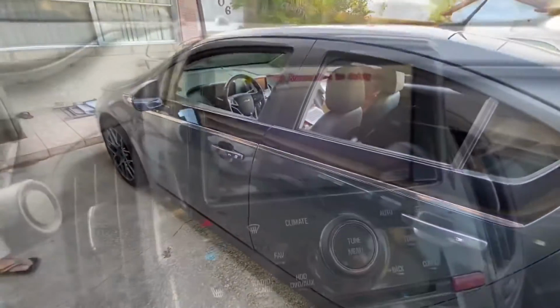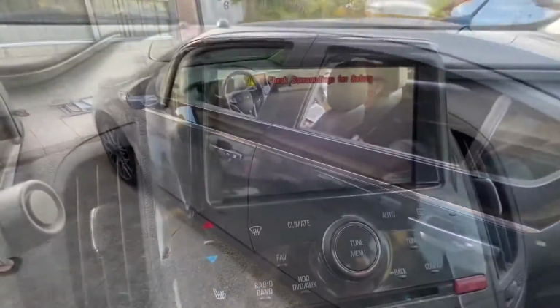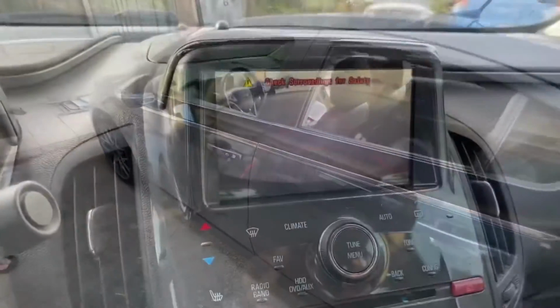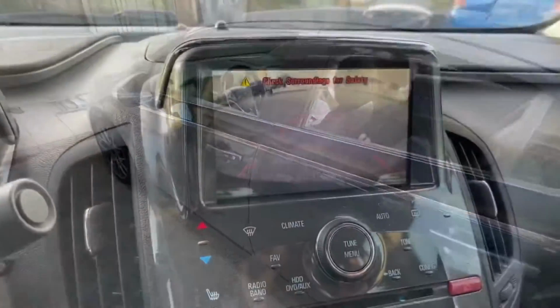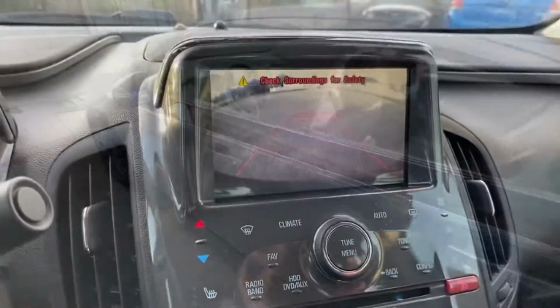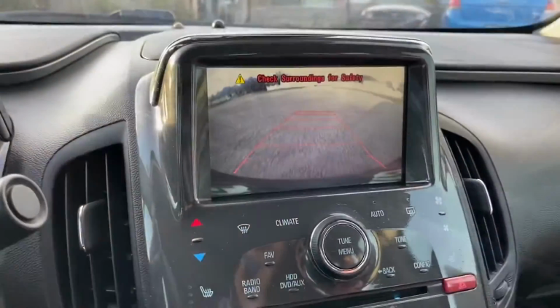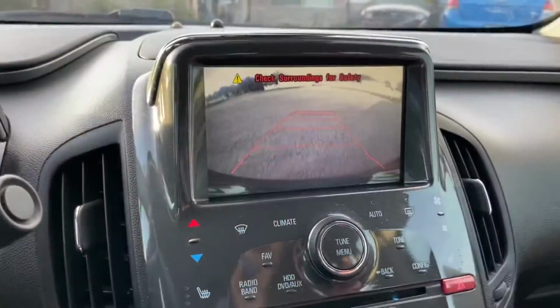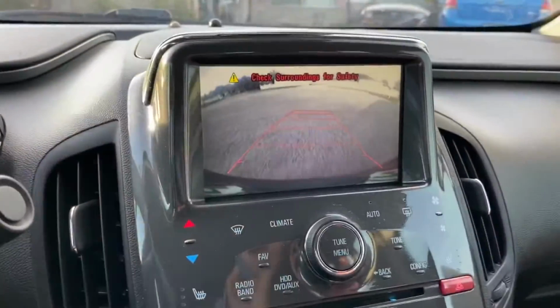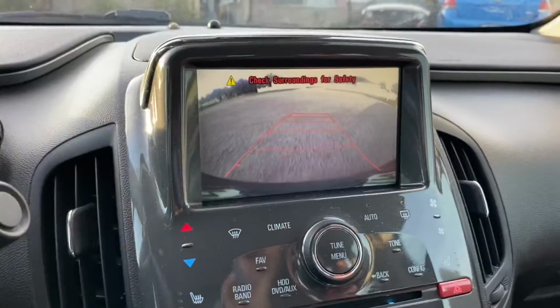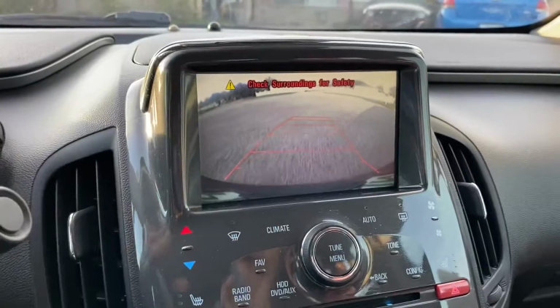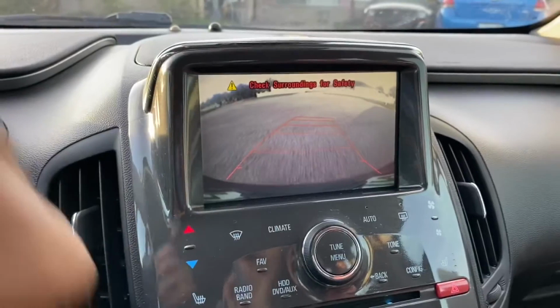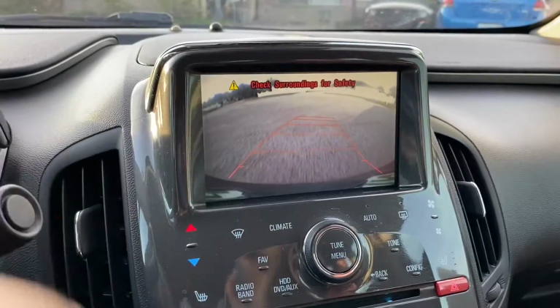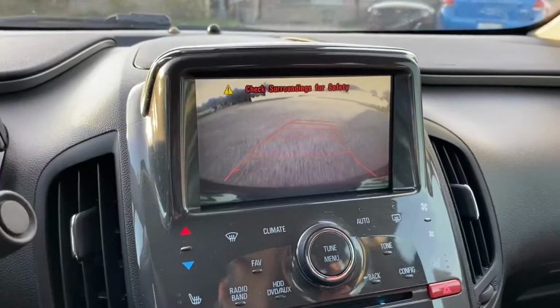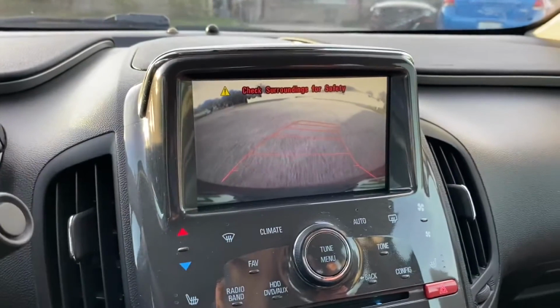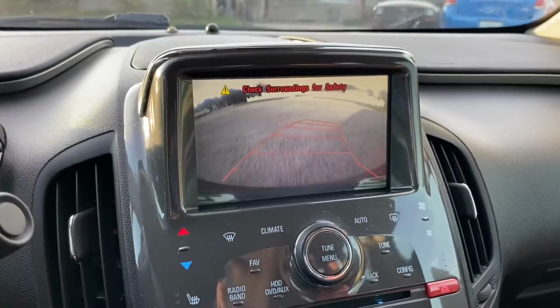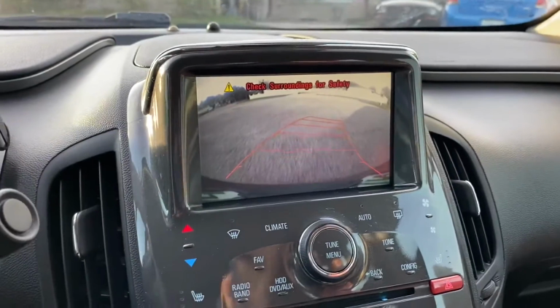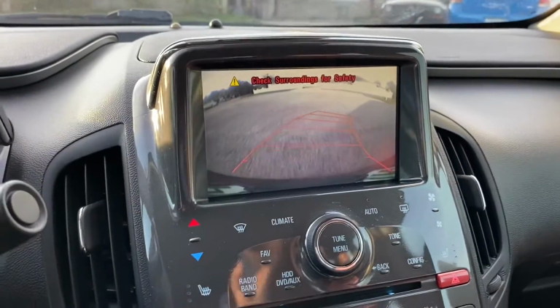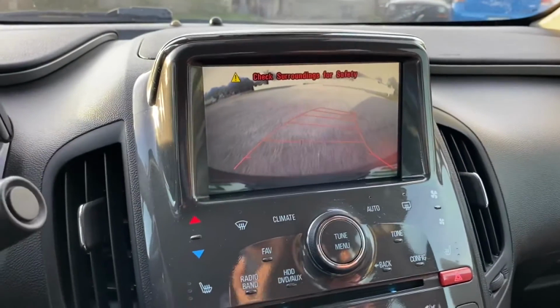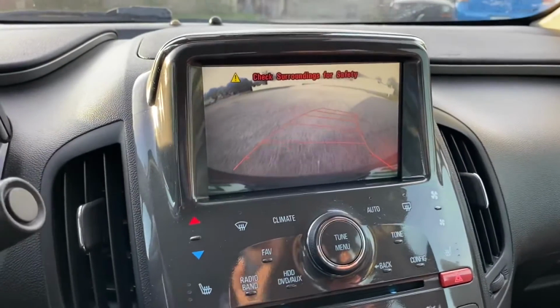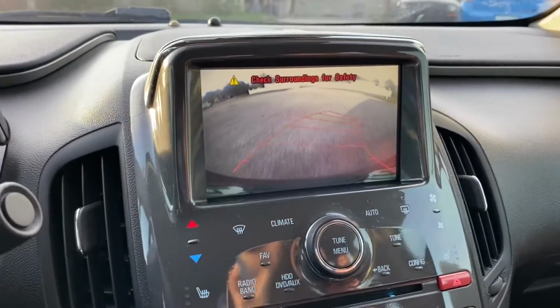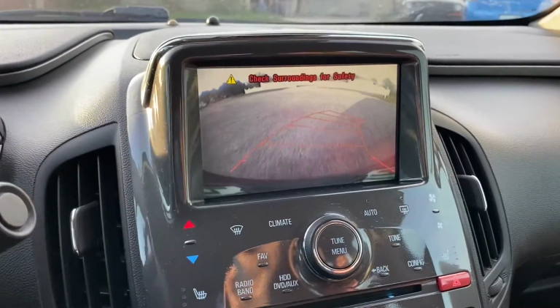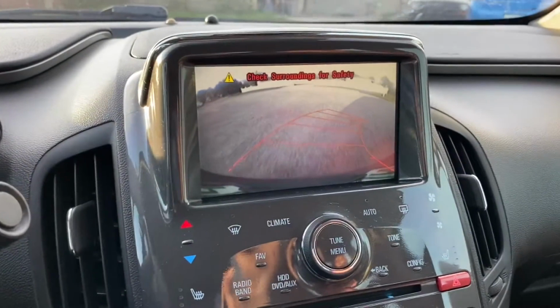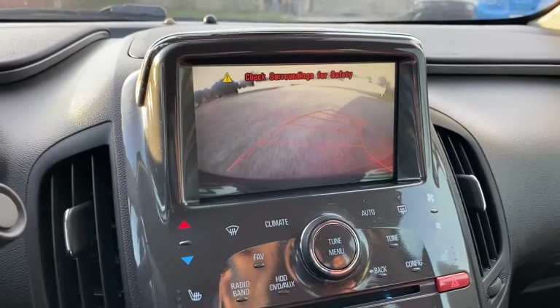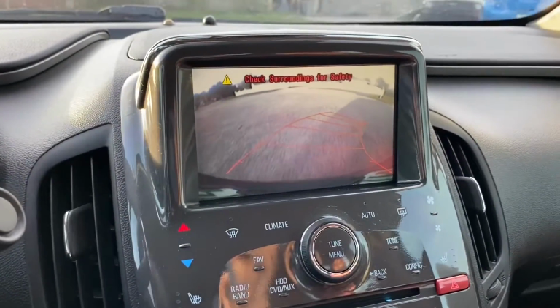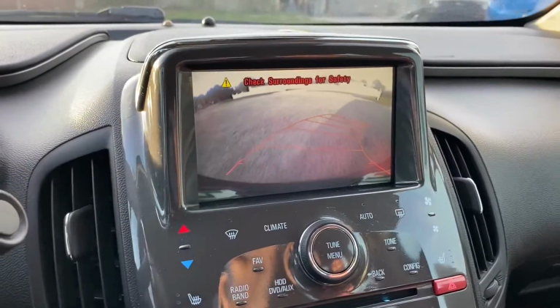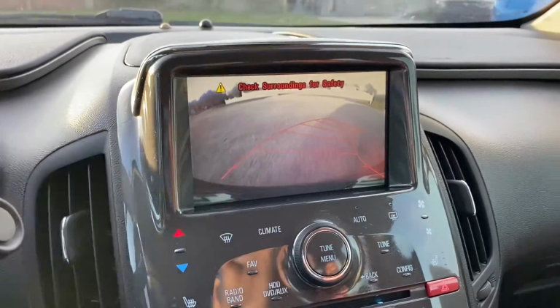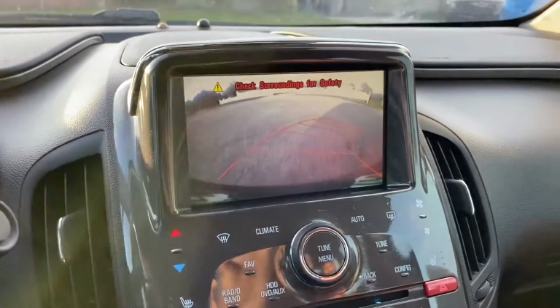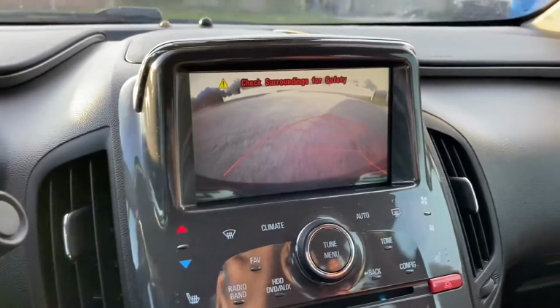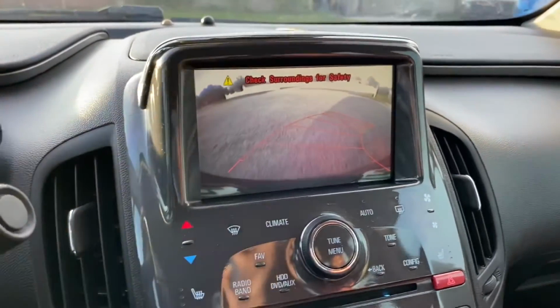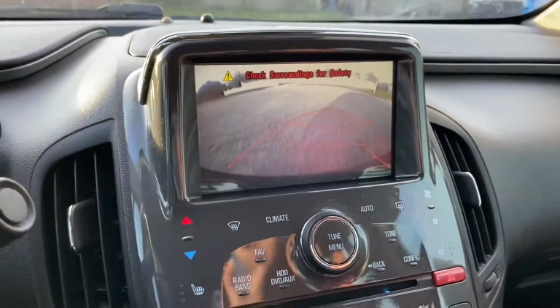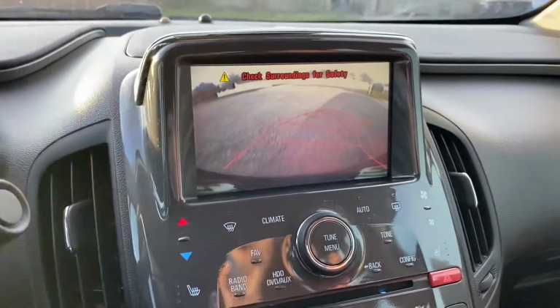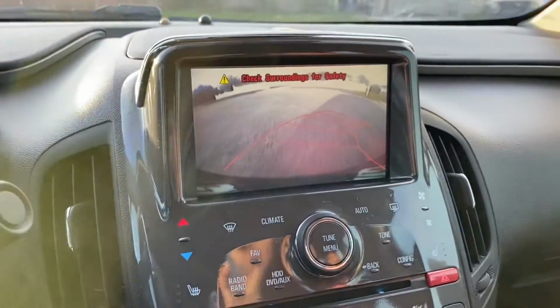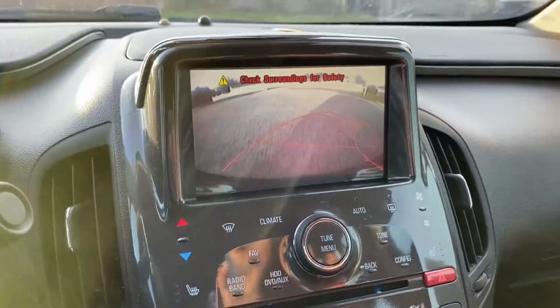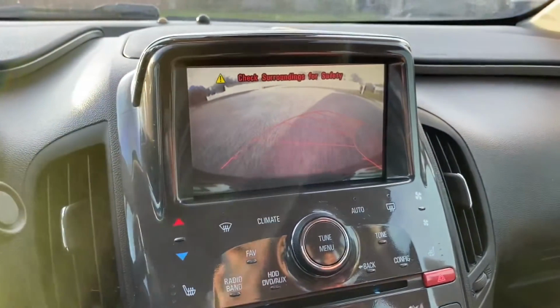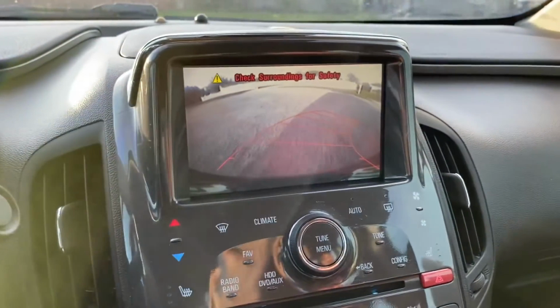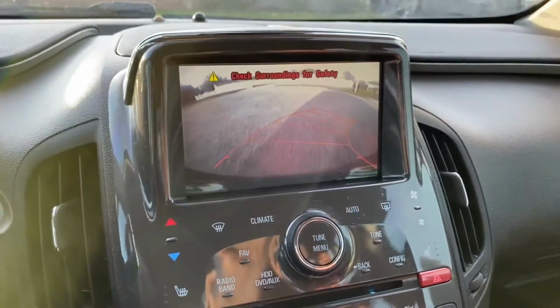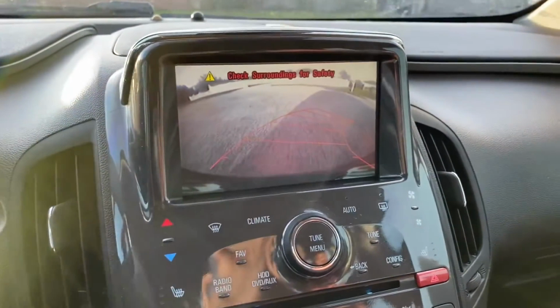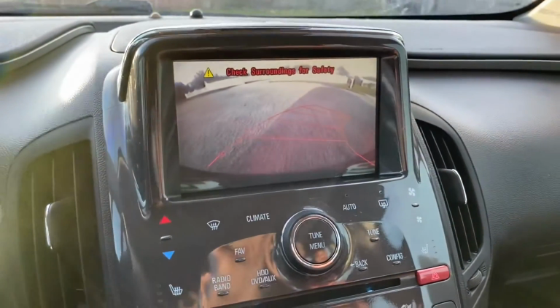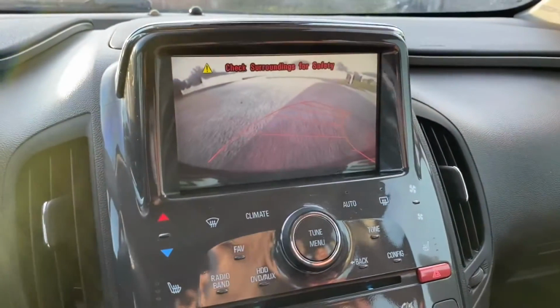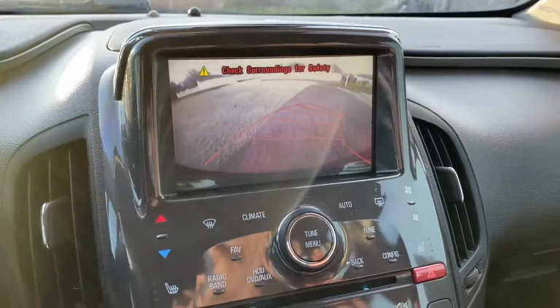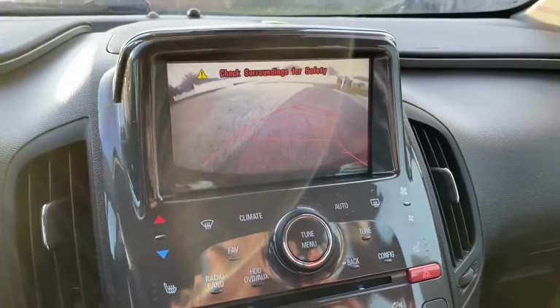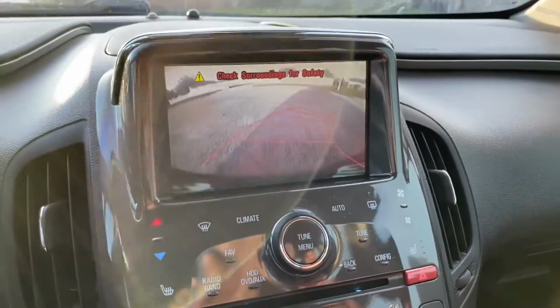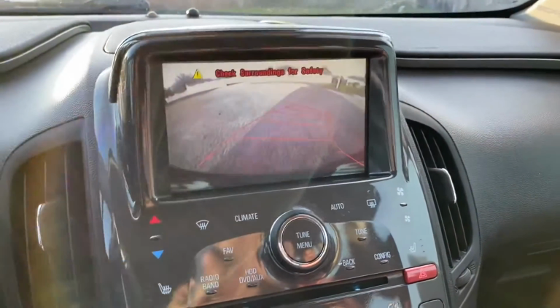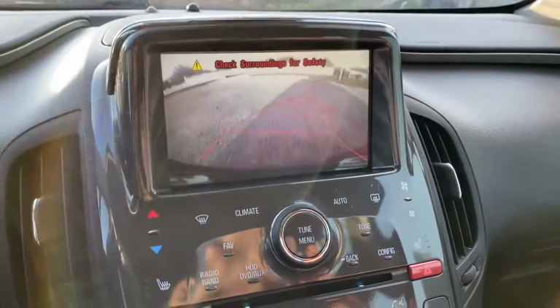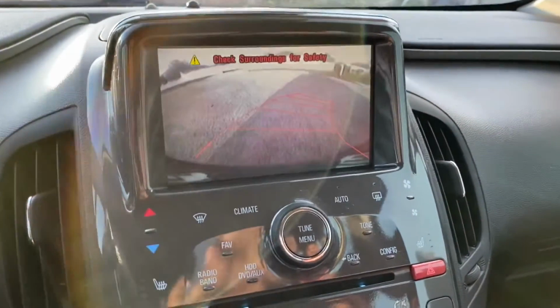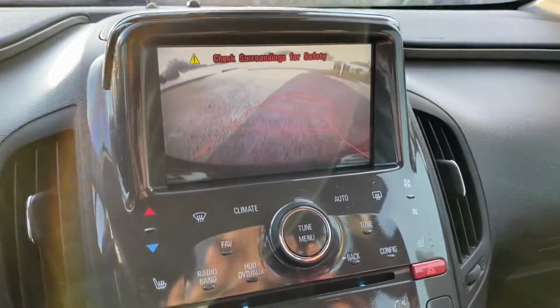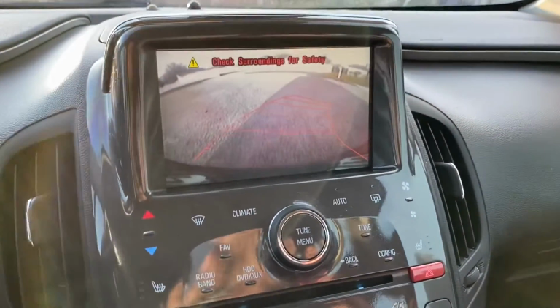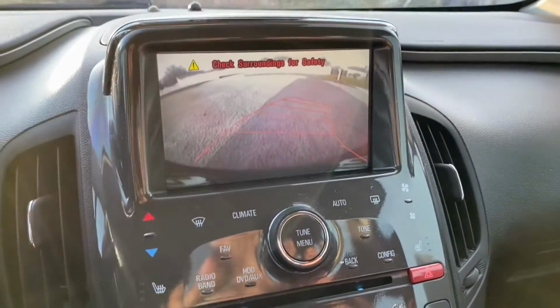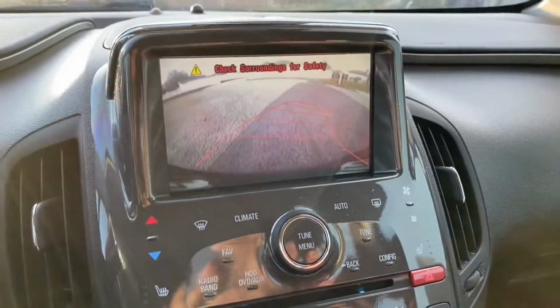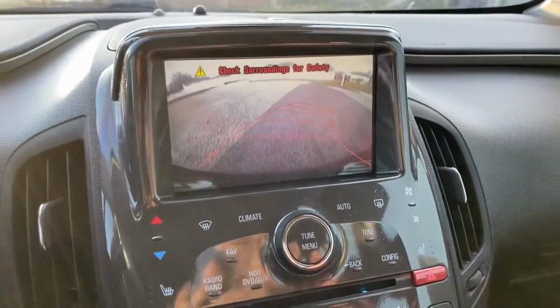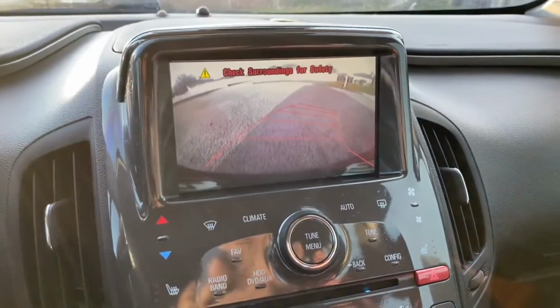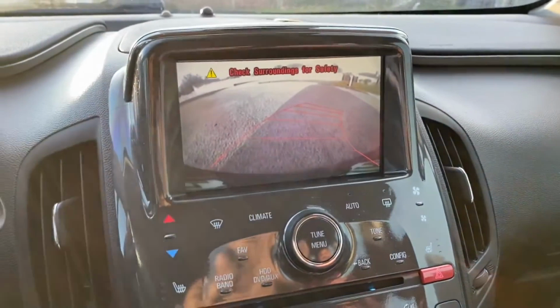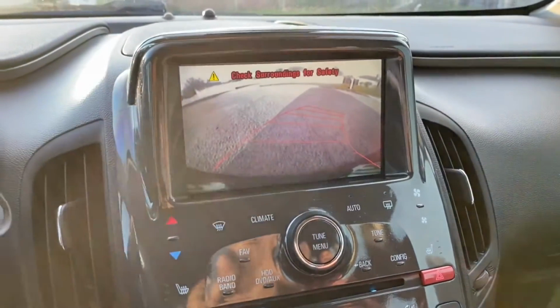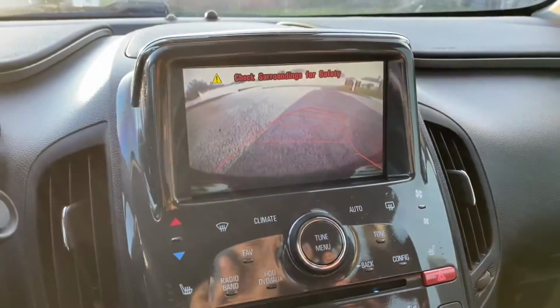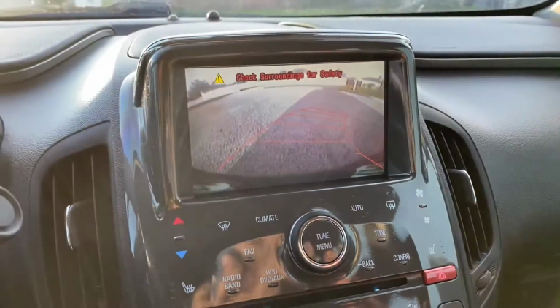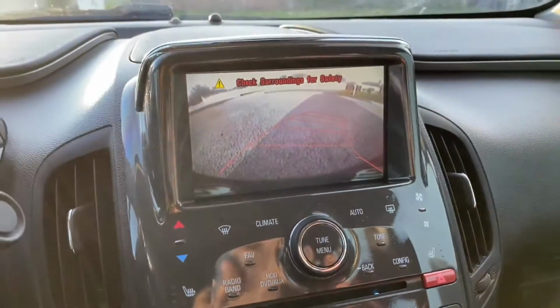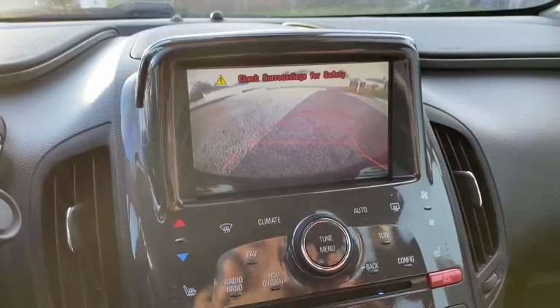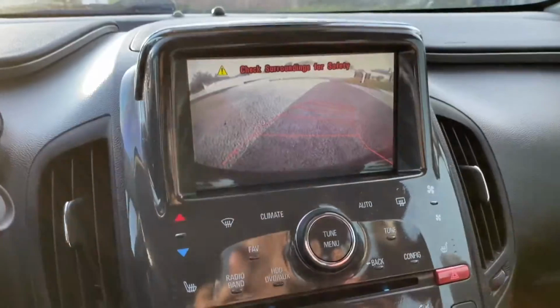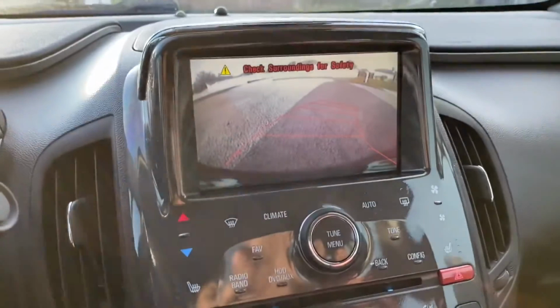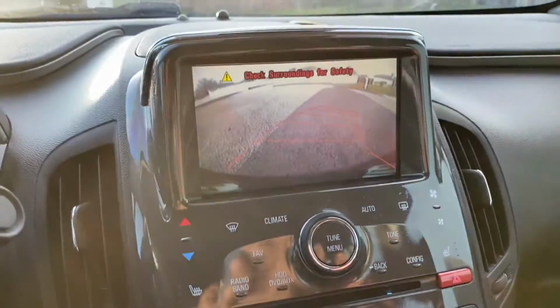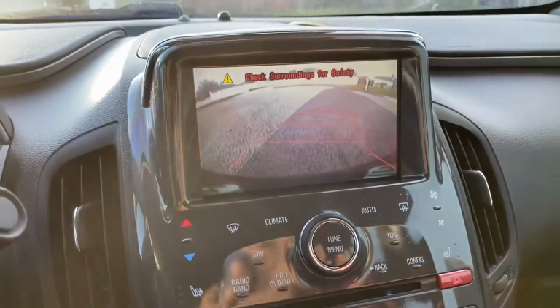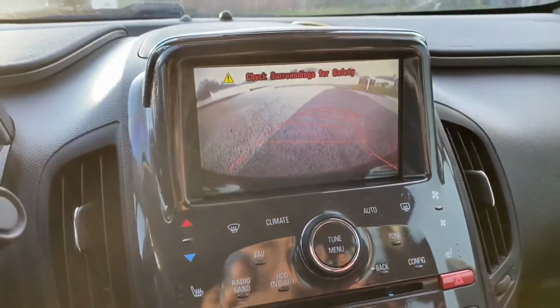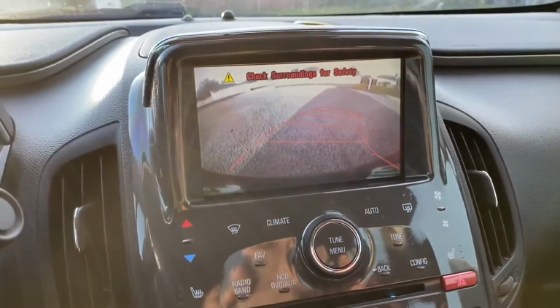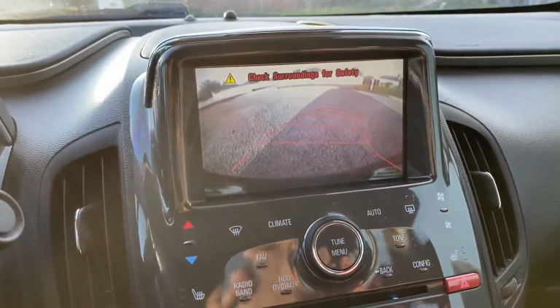Having the premium package, you do get the backup camera. And this is 2012, so the backup camera has lines on it. For some reason, the newest ones don't.